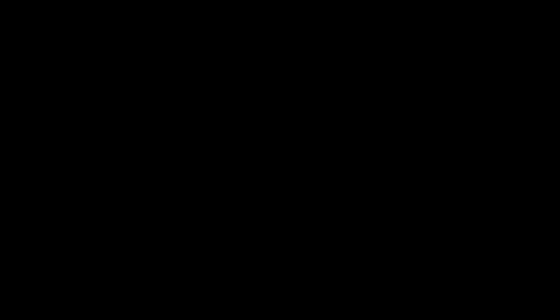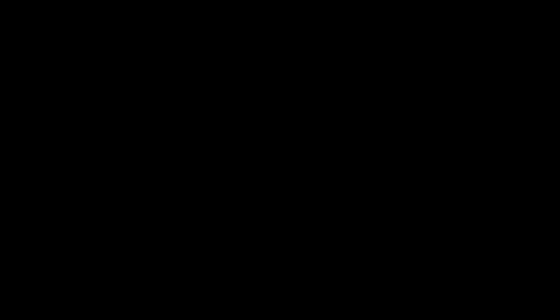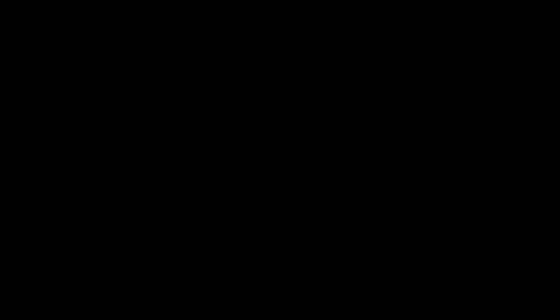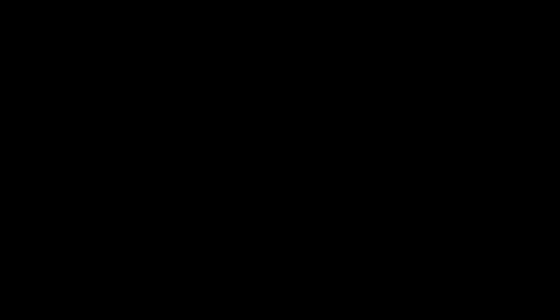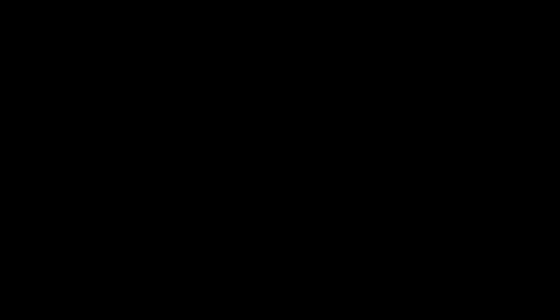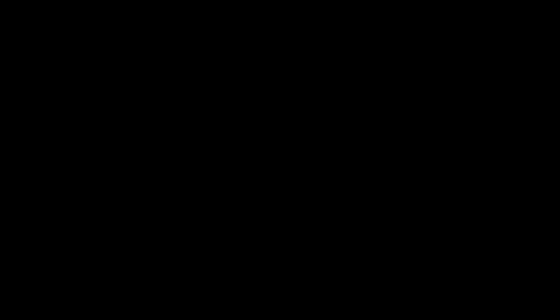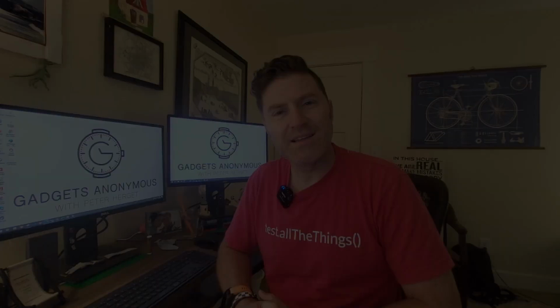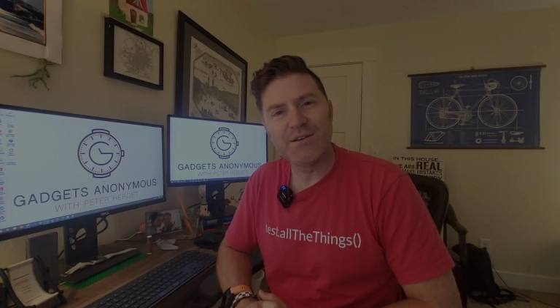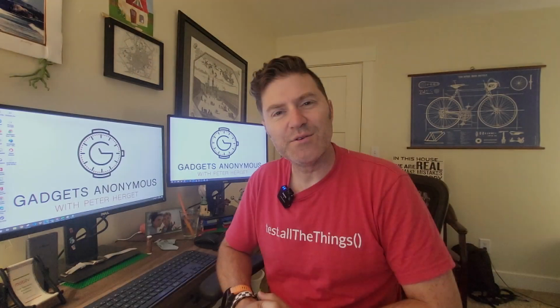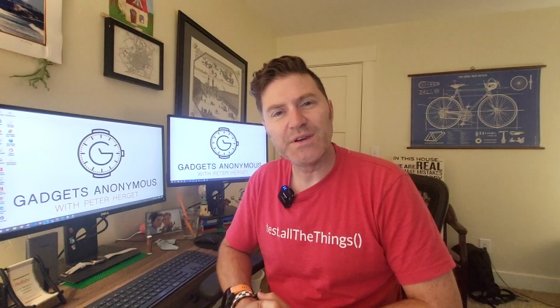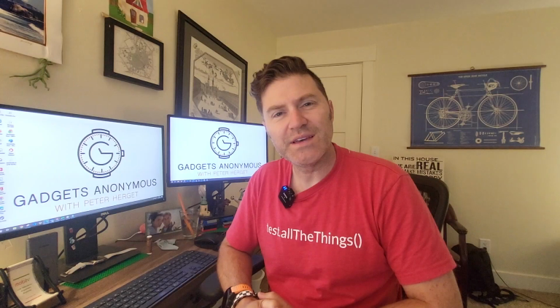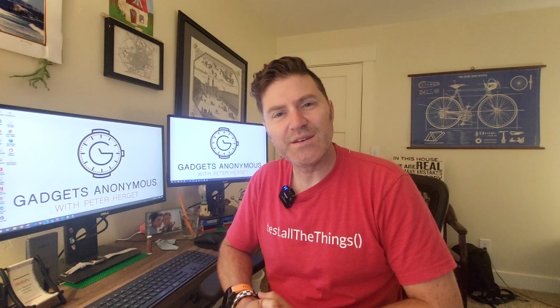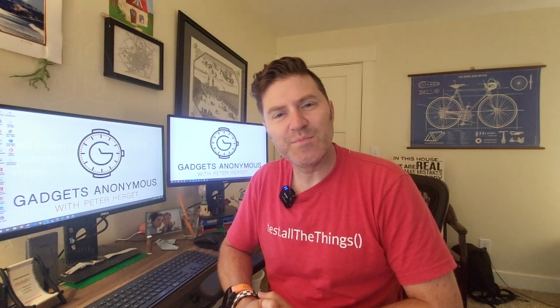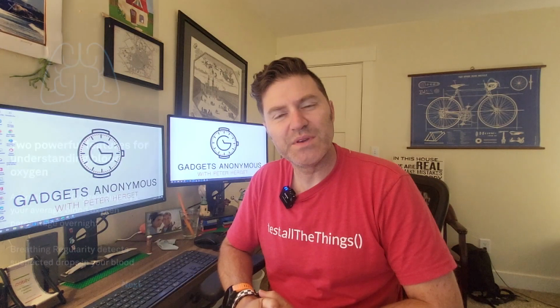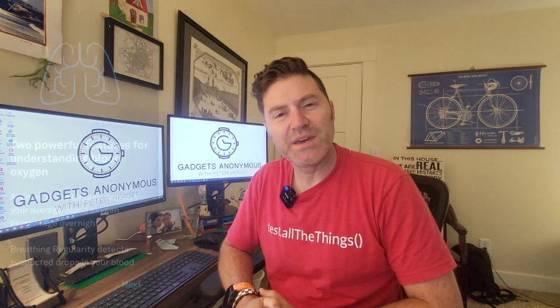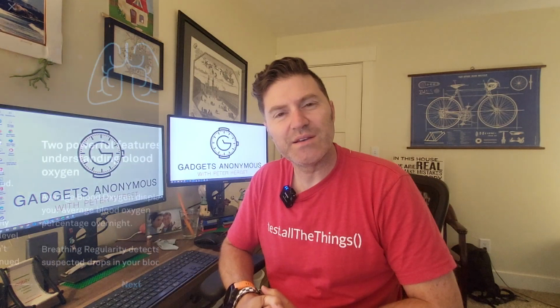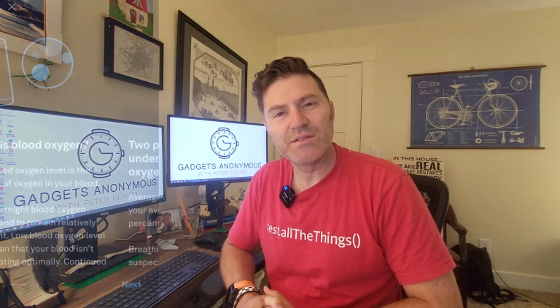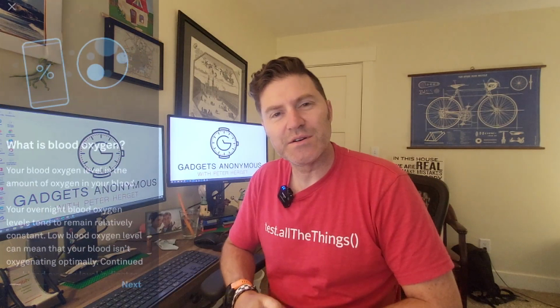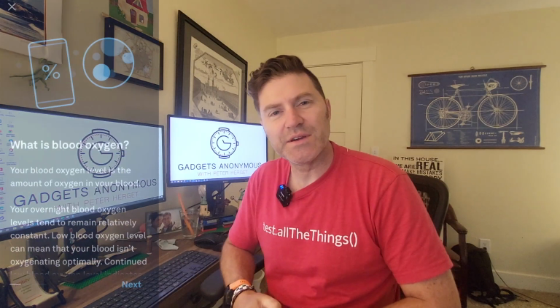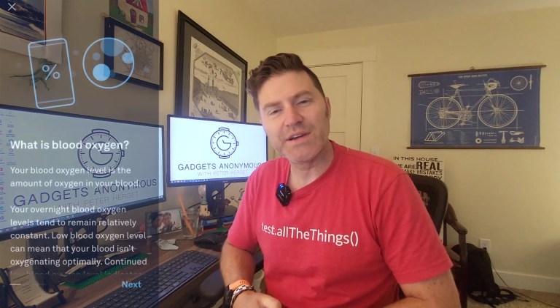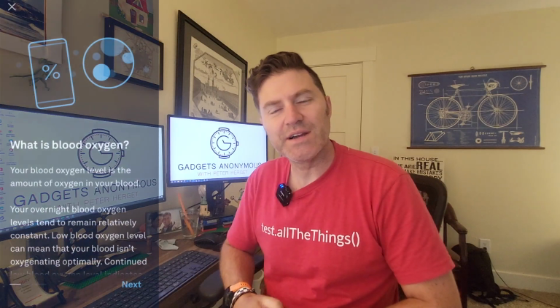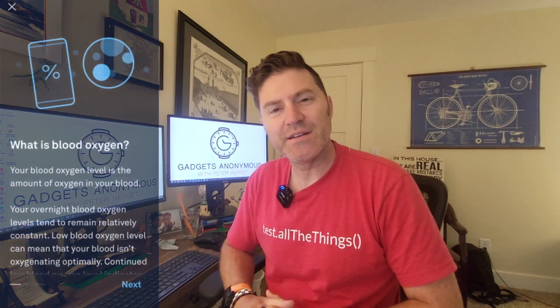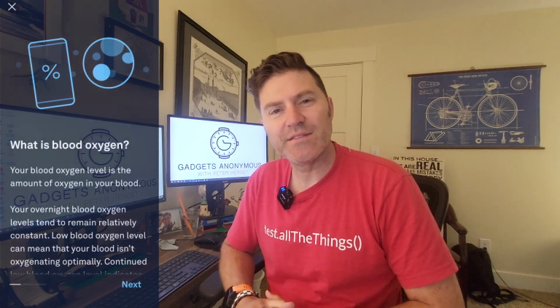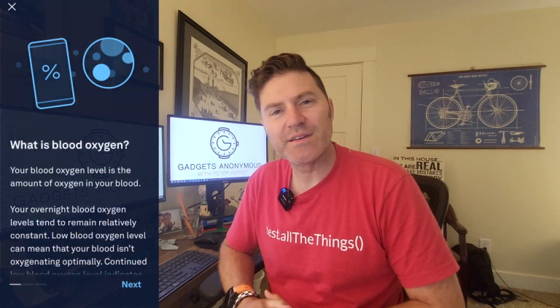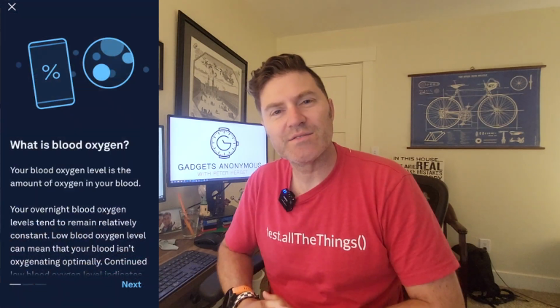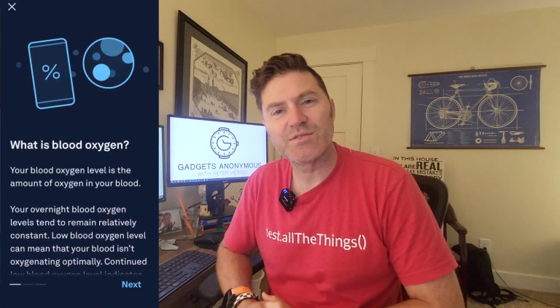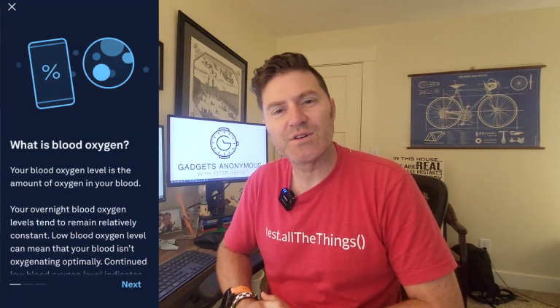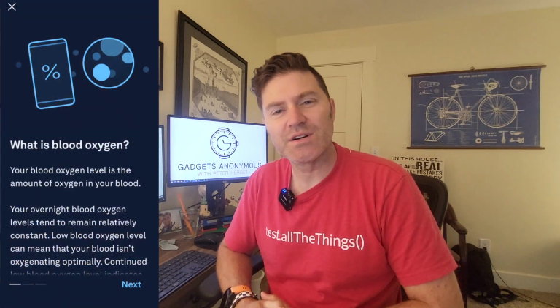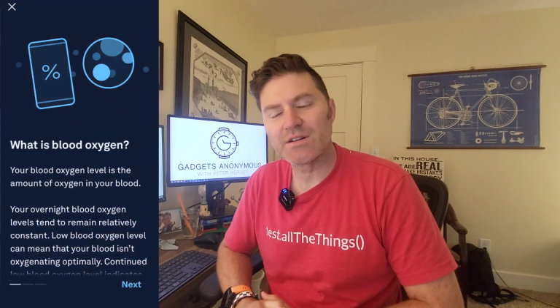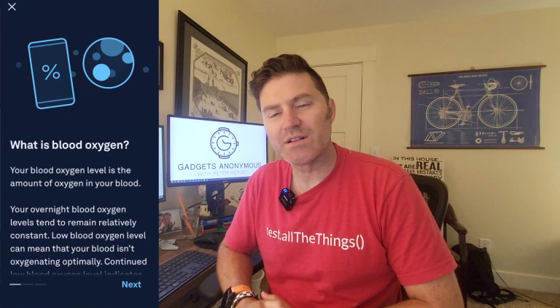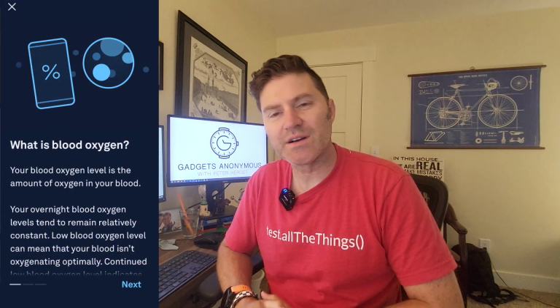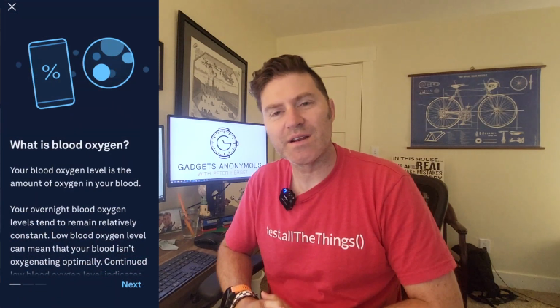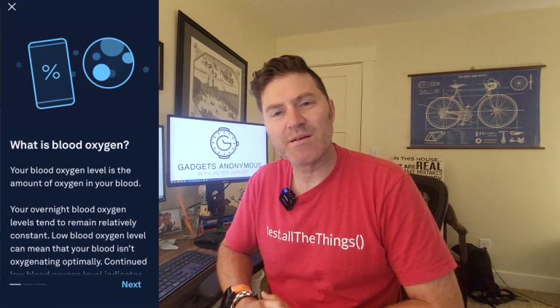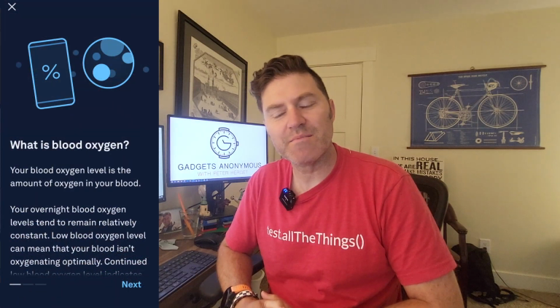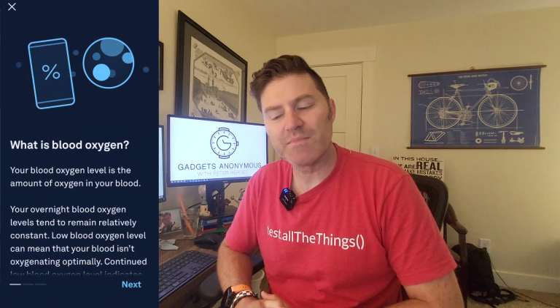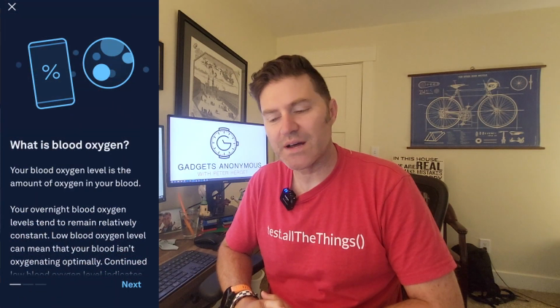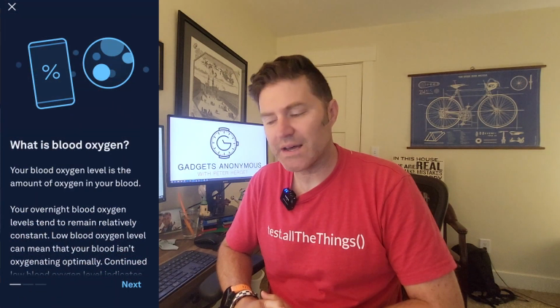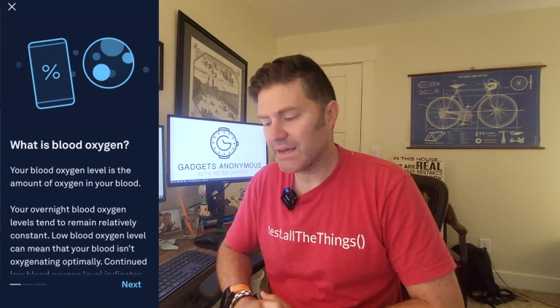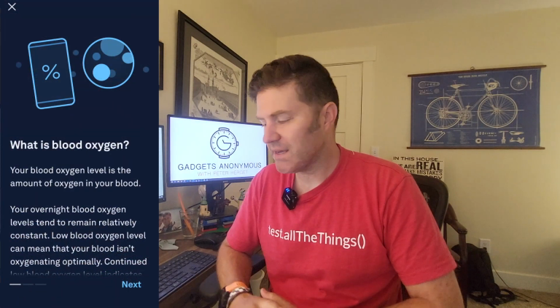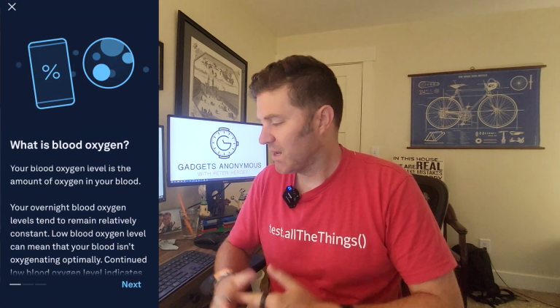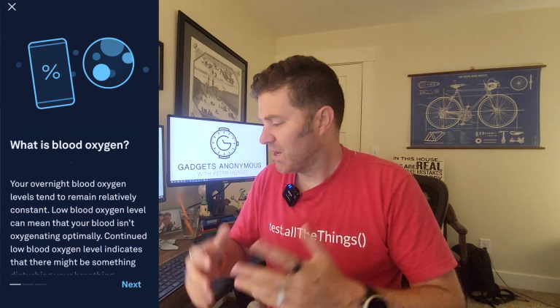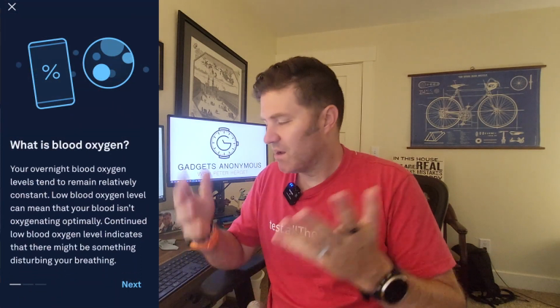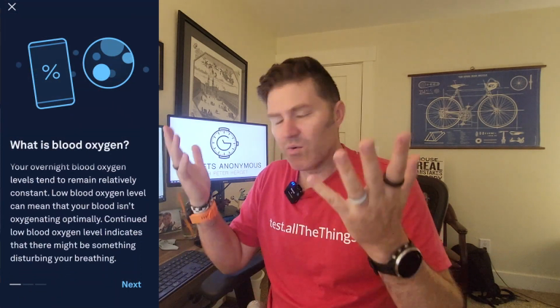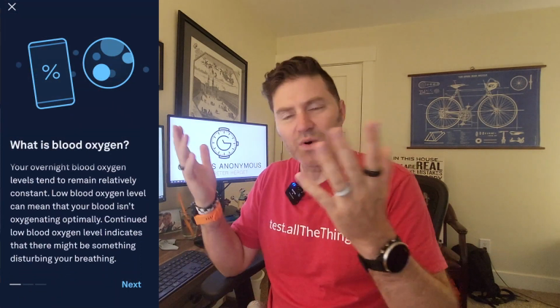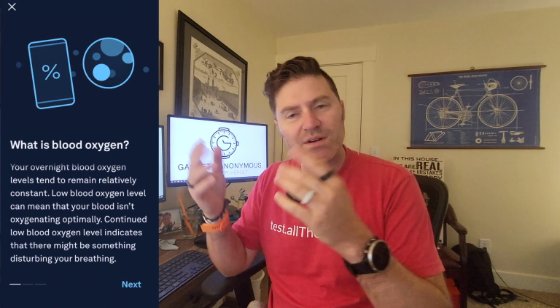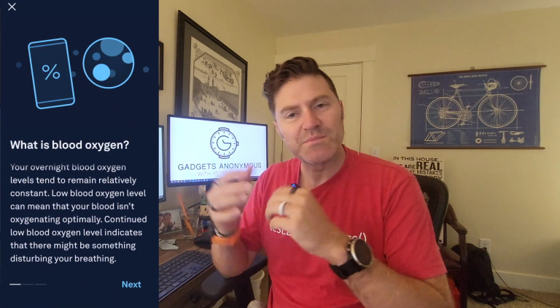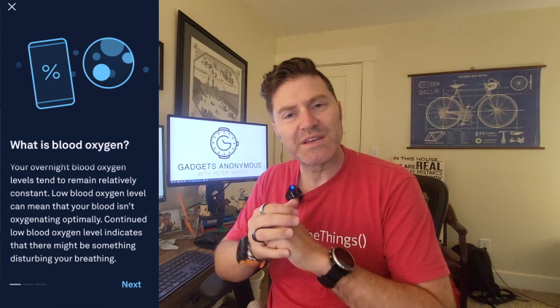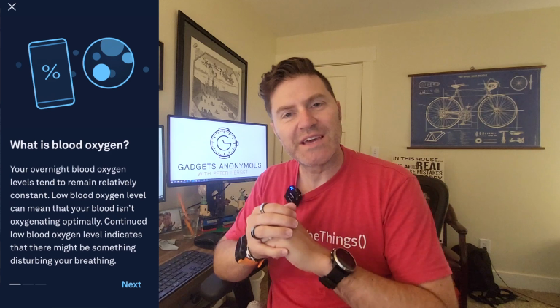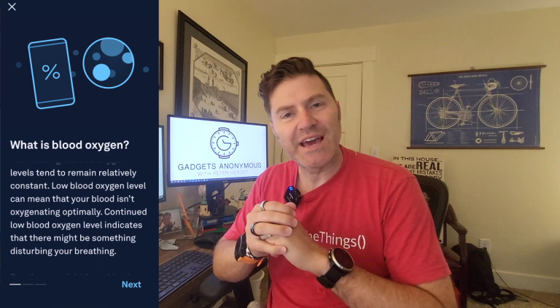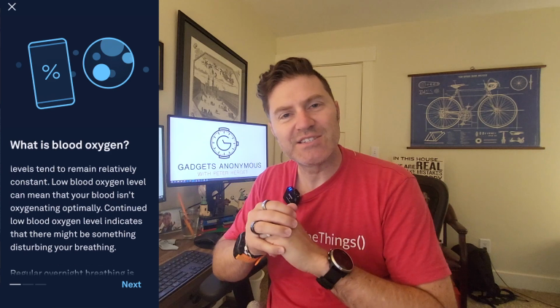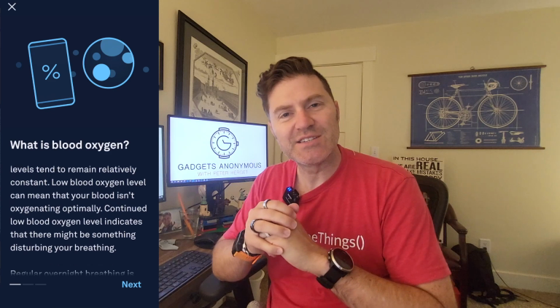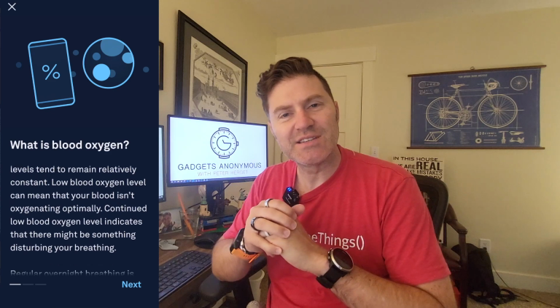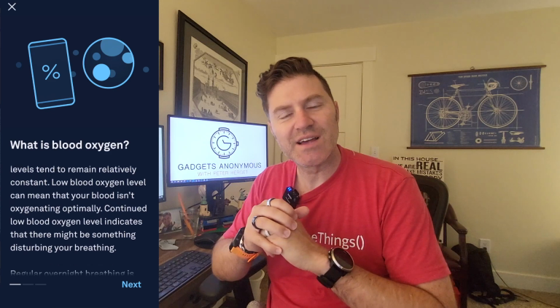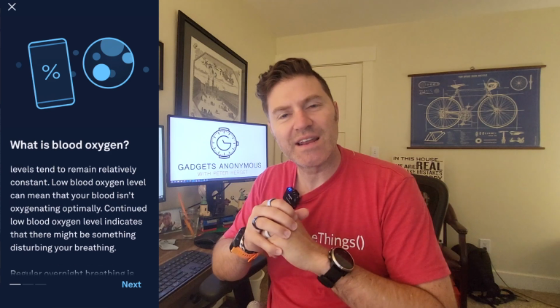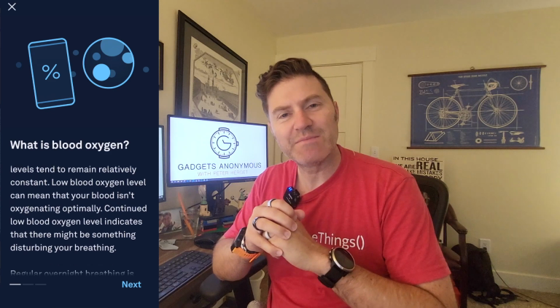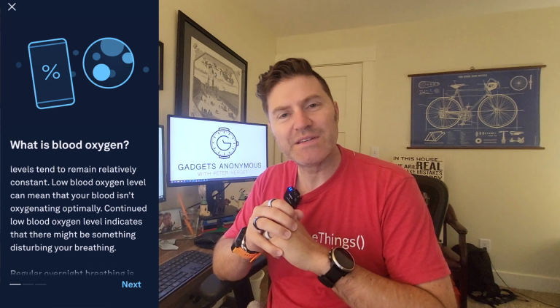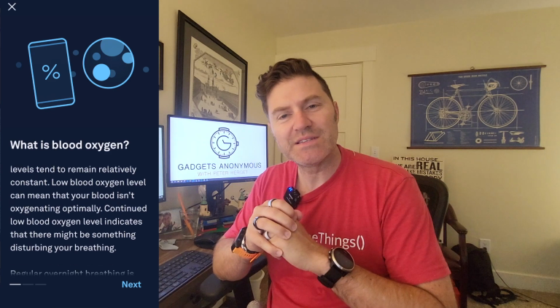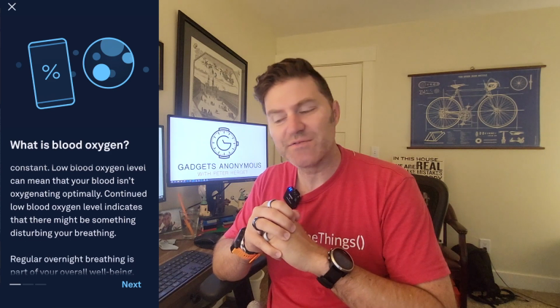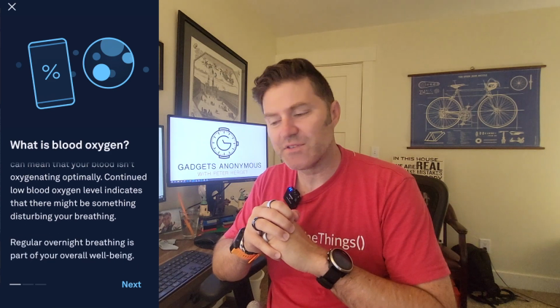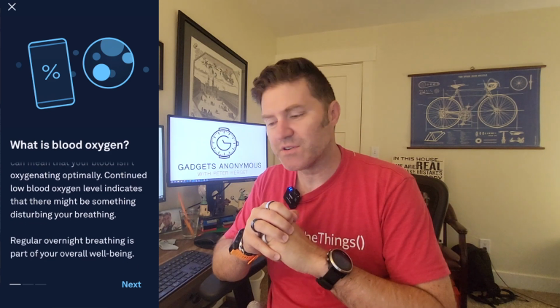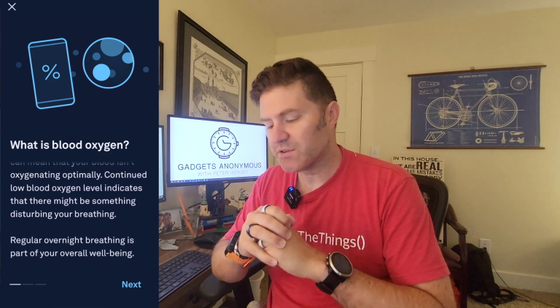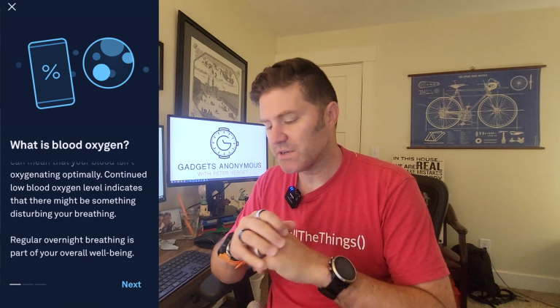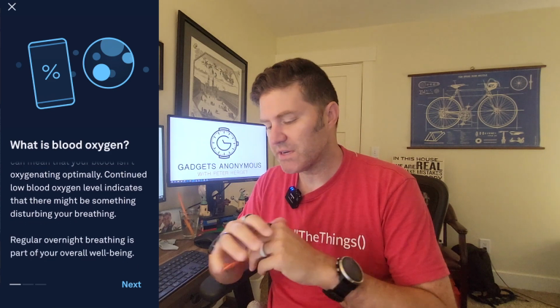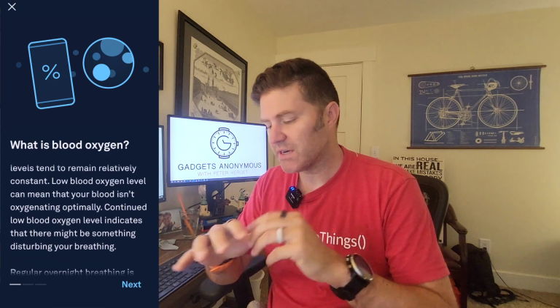Hello again, Pietro here. Thanks for clicking on by. Welcome to Gadgets Anonymous if you're new here.